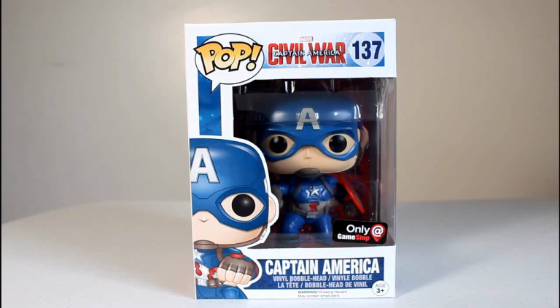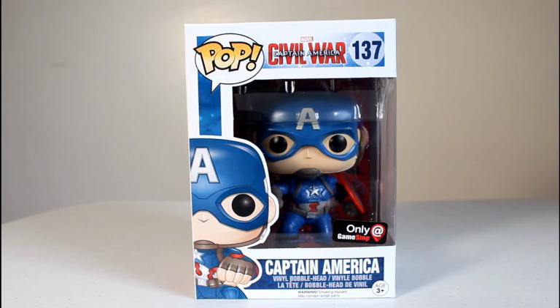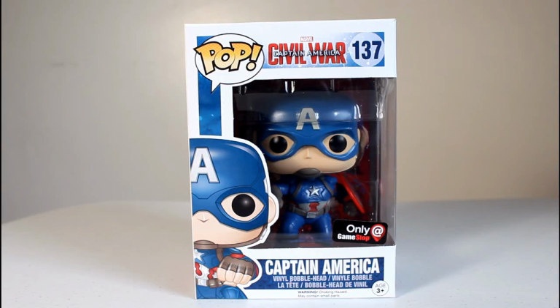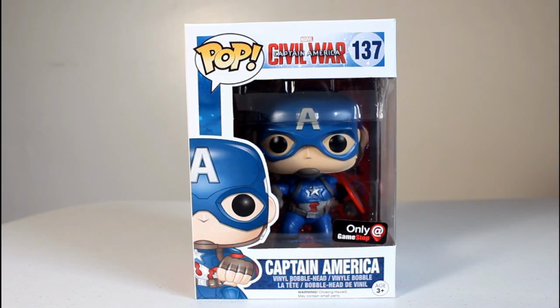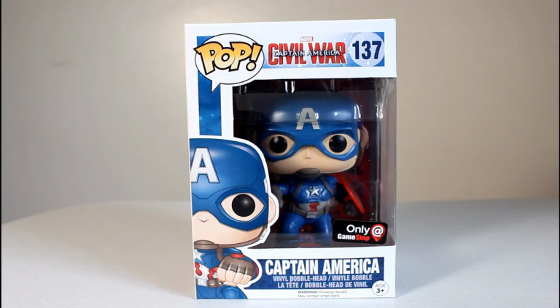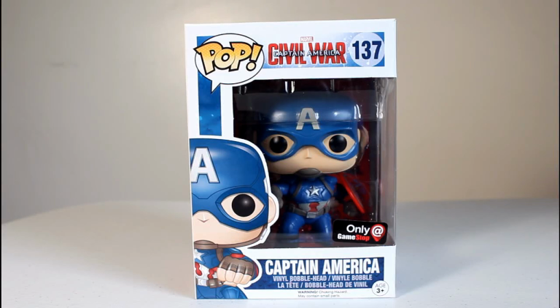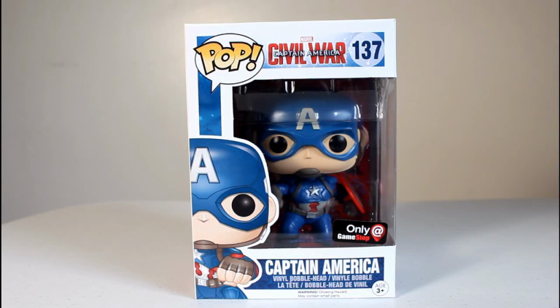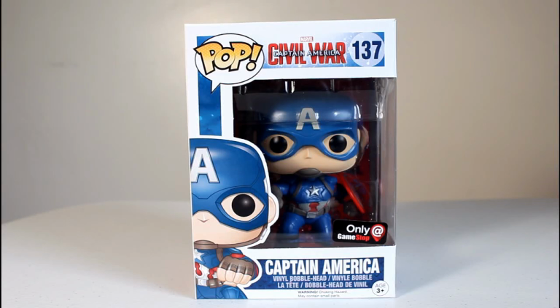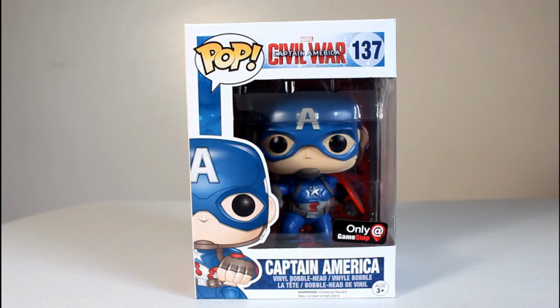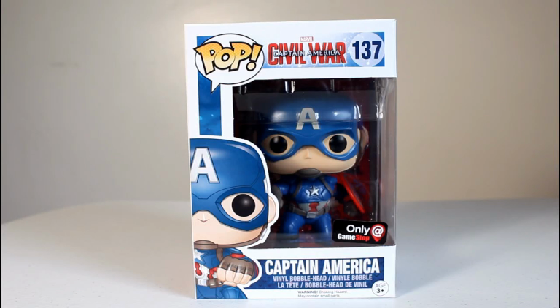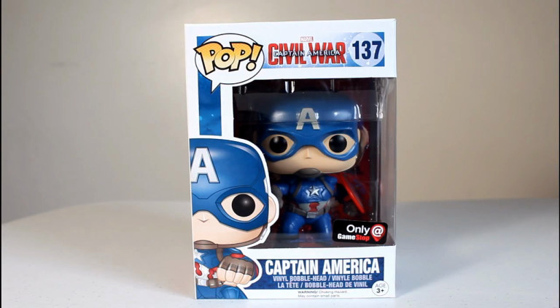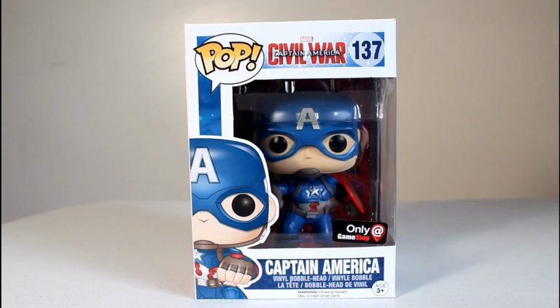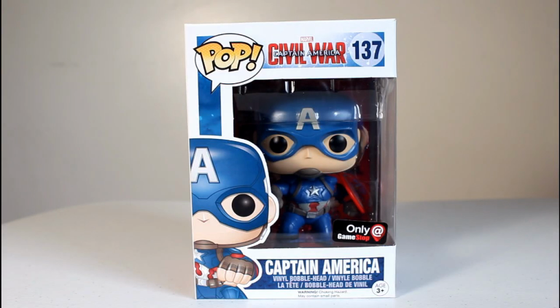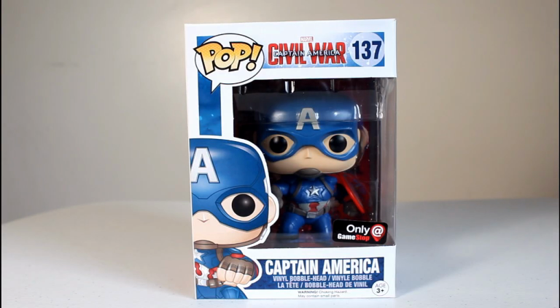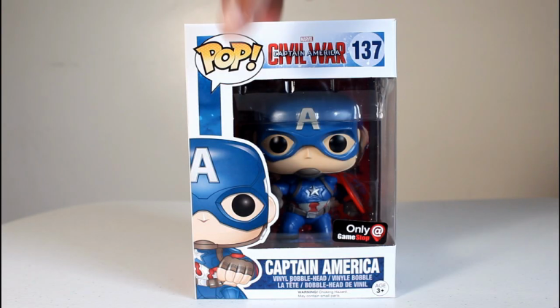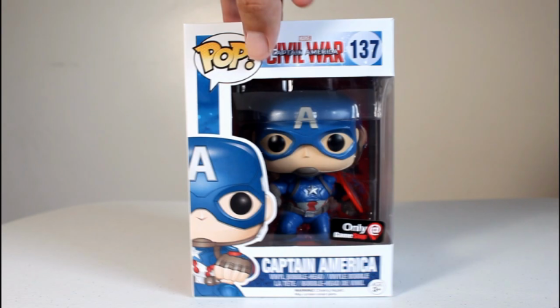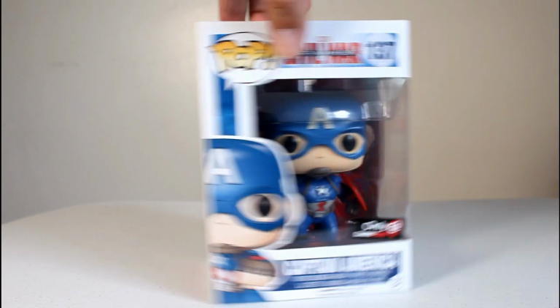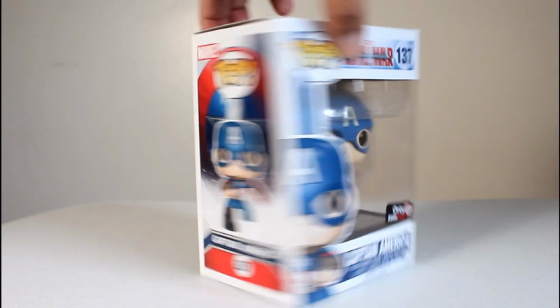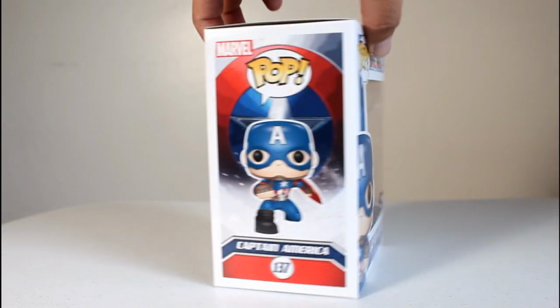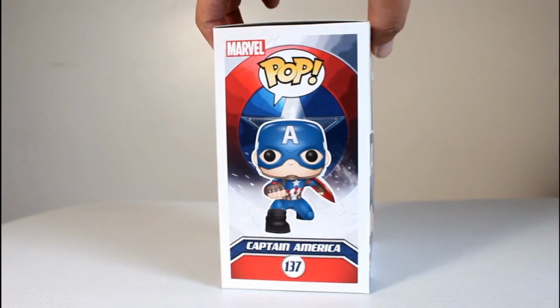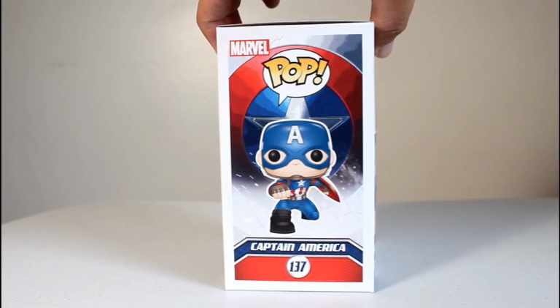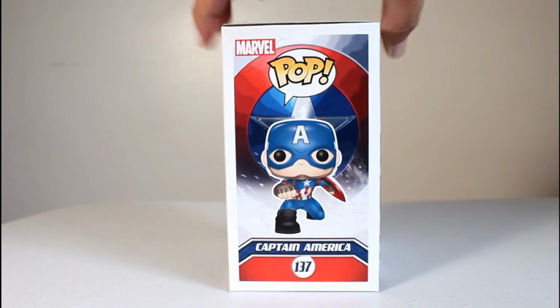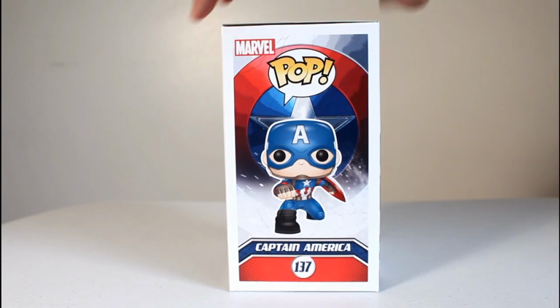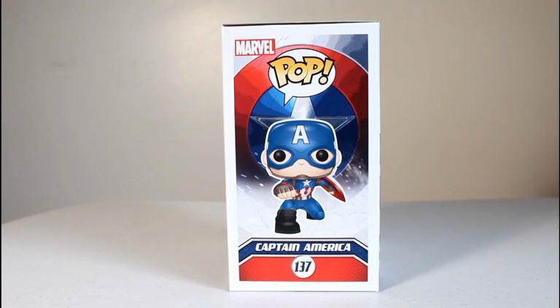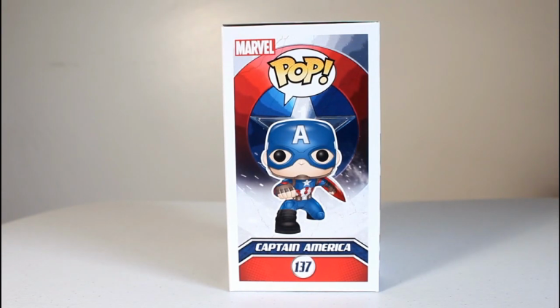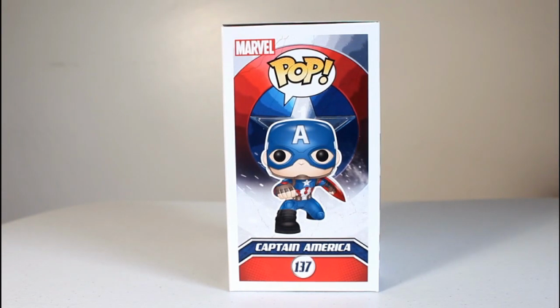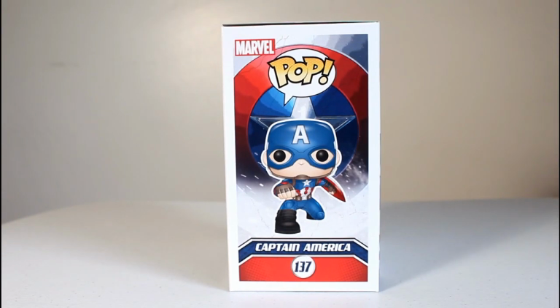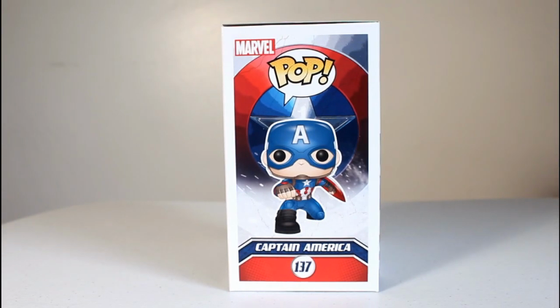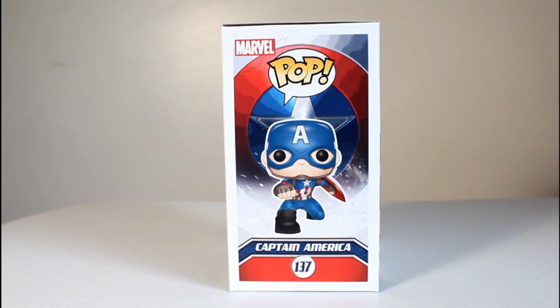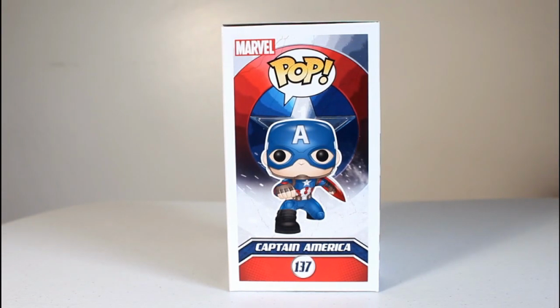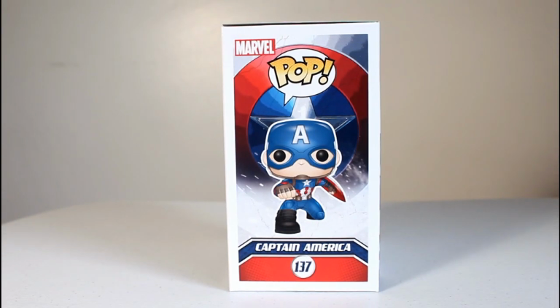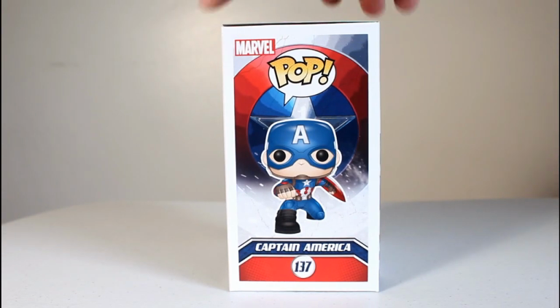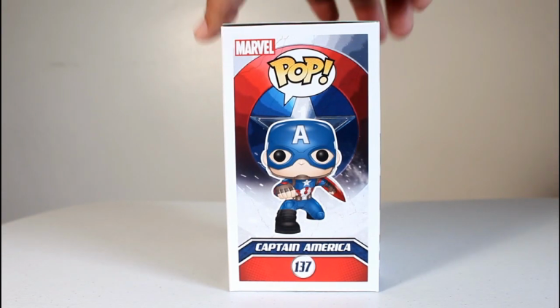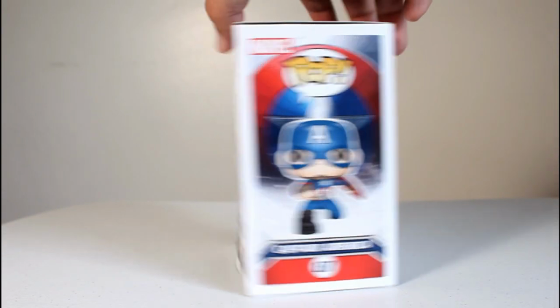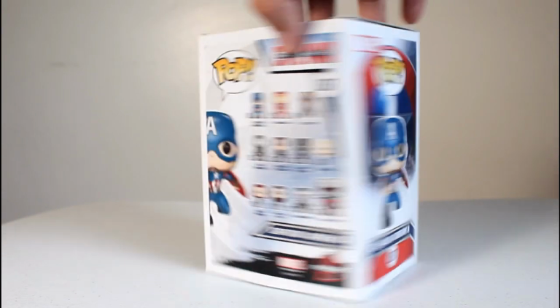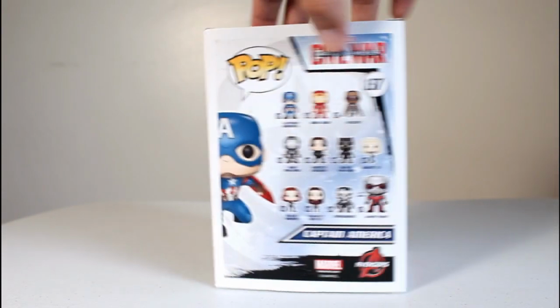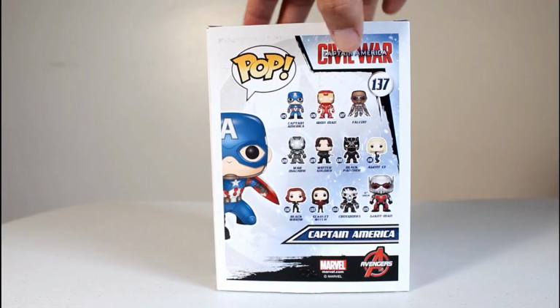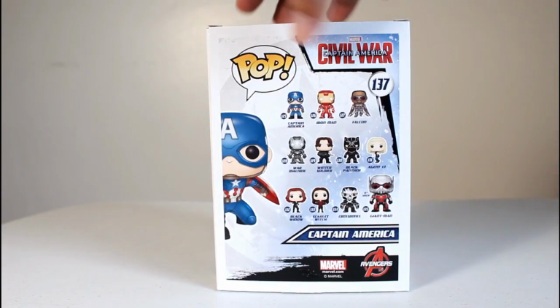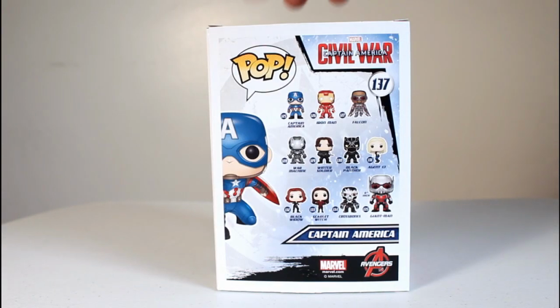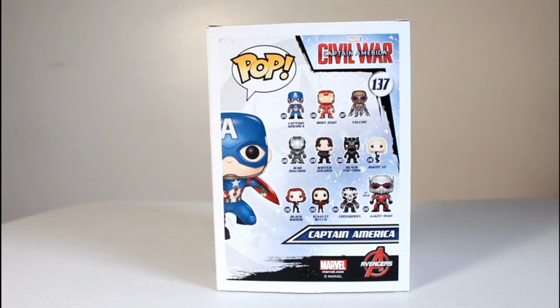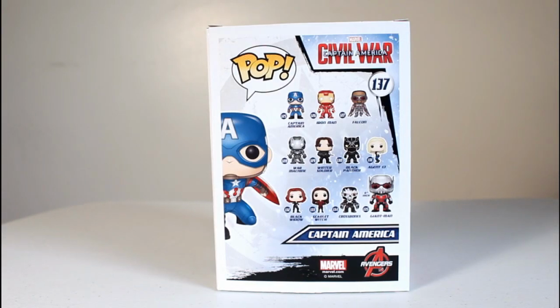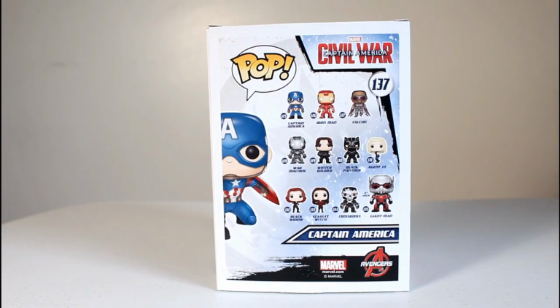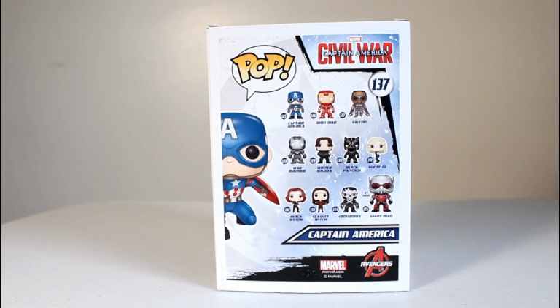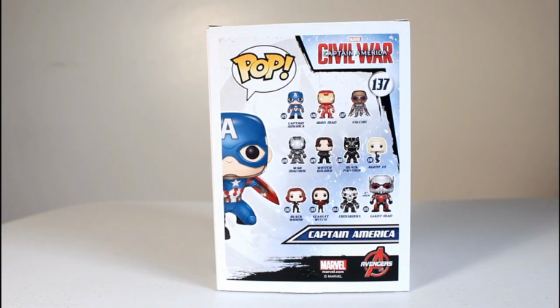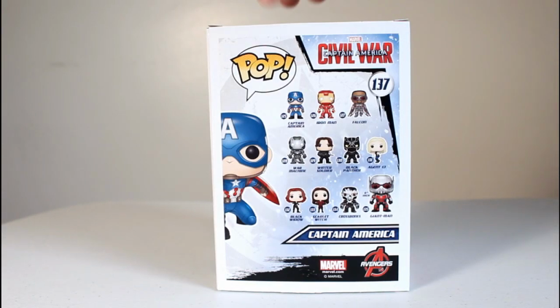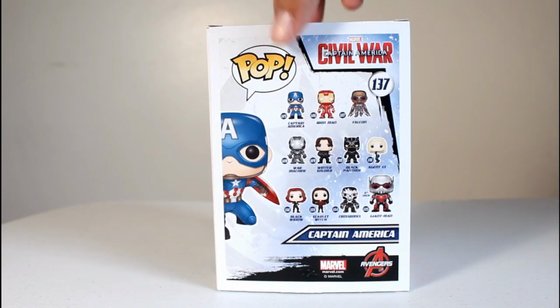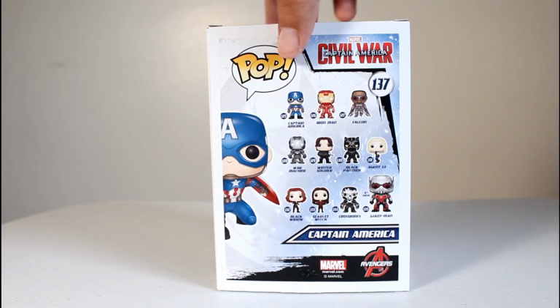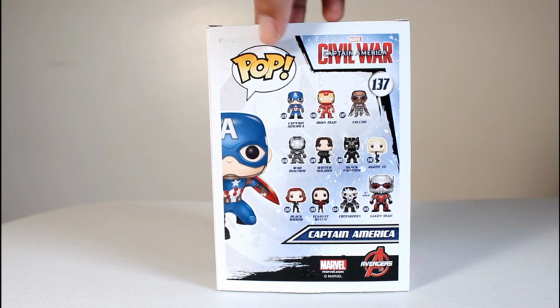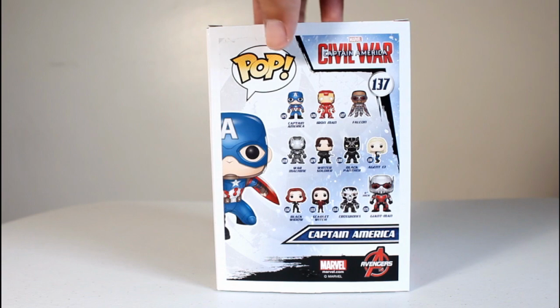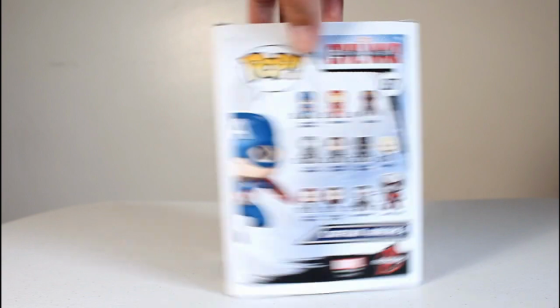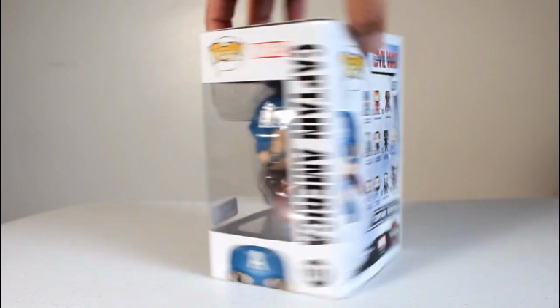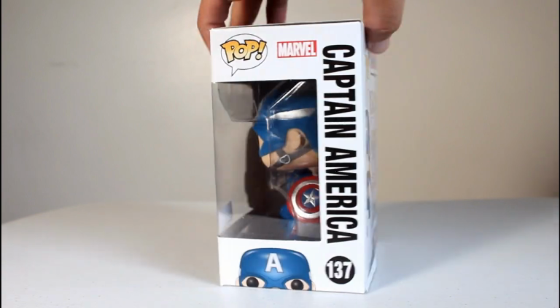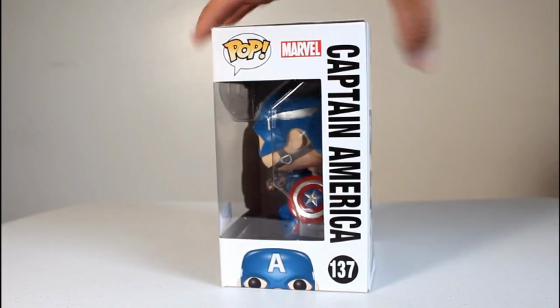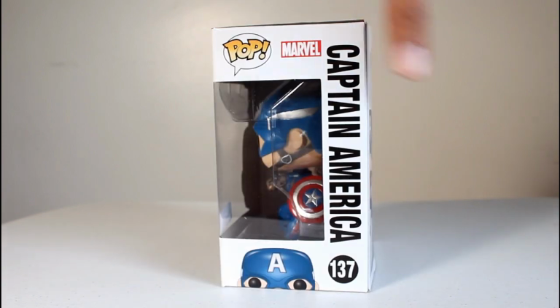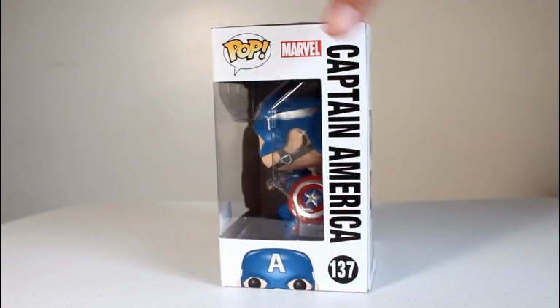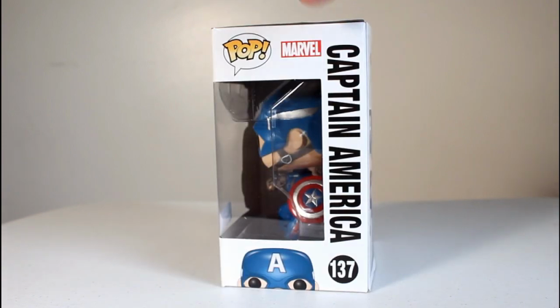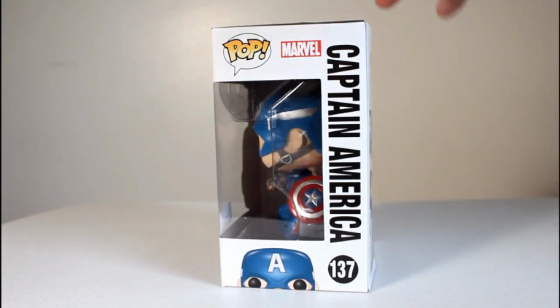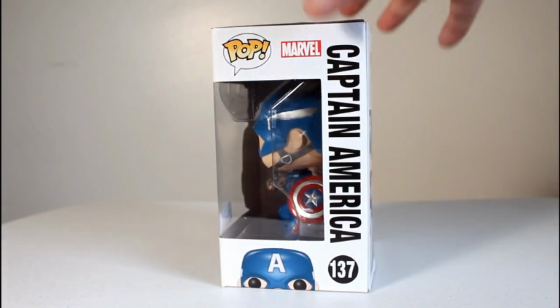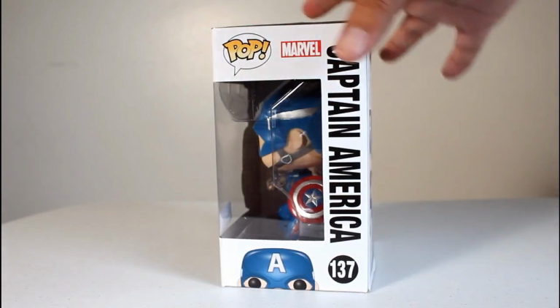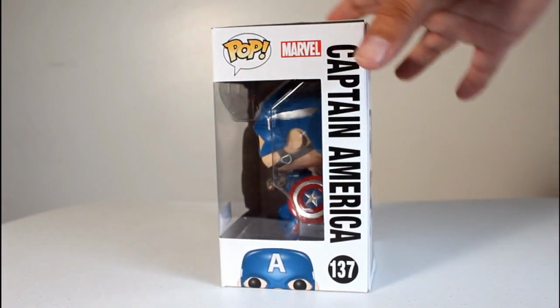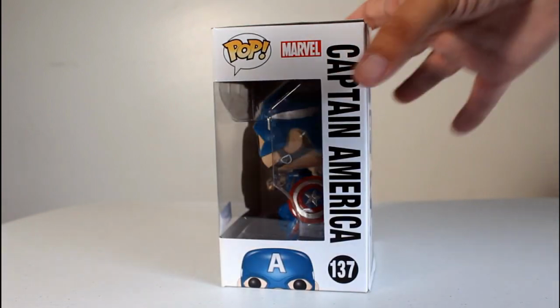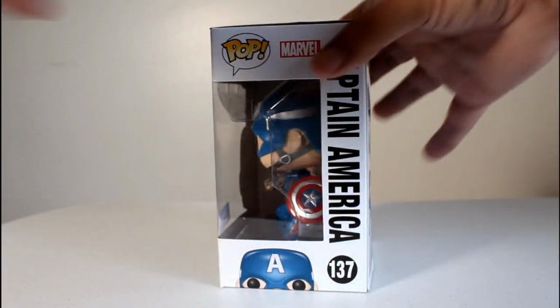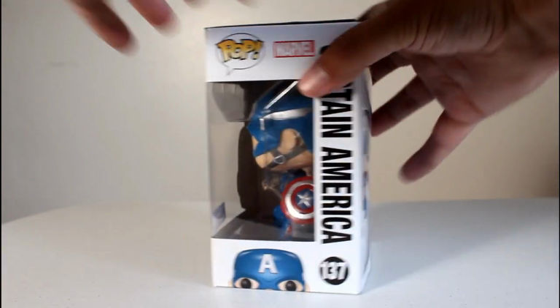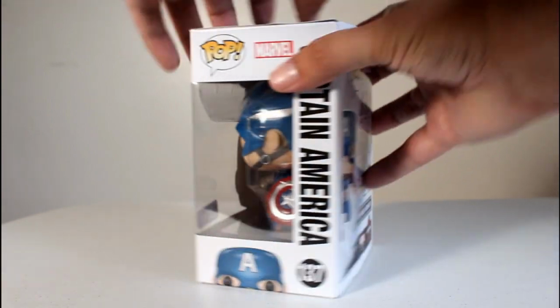Hey, this is John Carlos and I'm here with a look at the GameStop exclusive Funko Pop of Captain America from Captain America: Civil War.